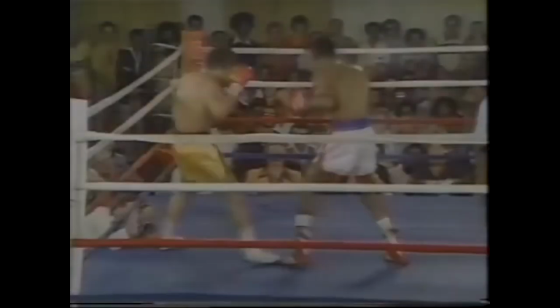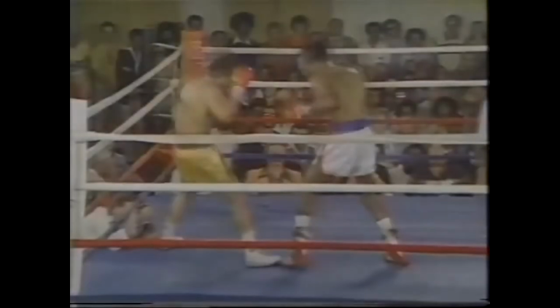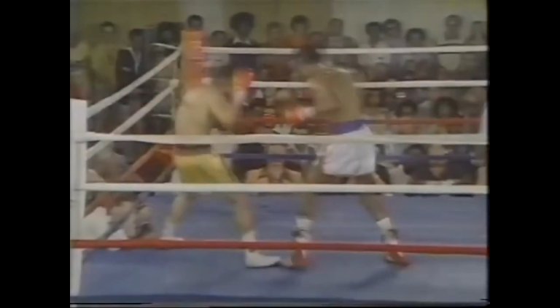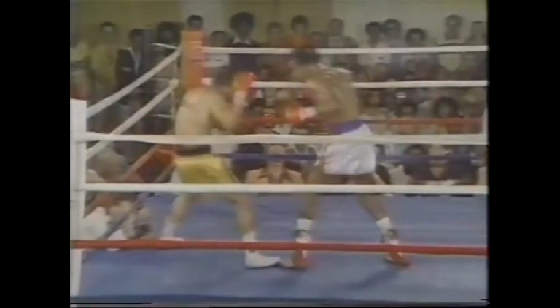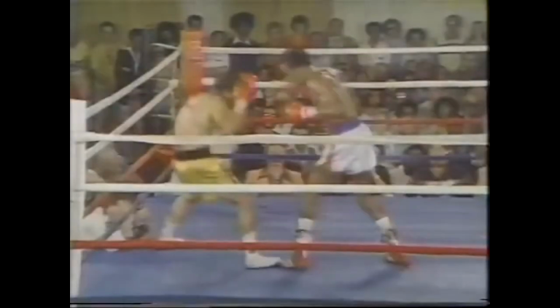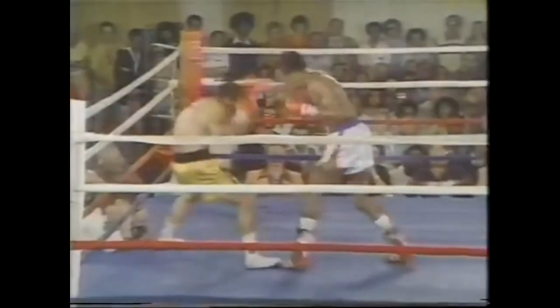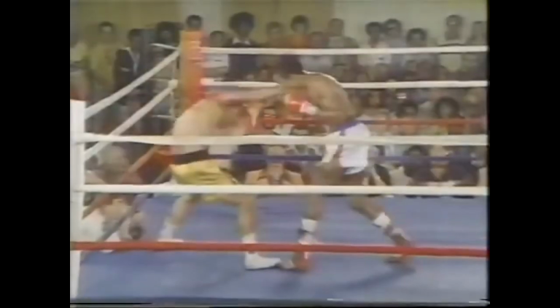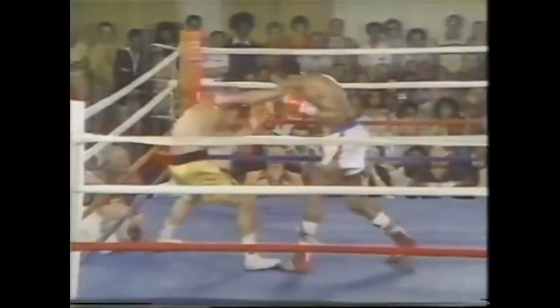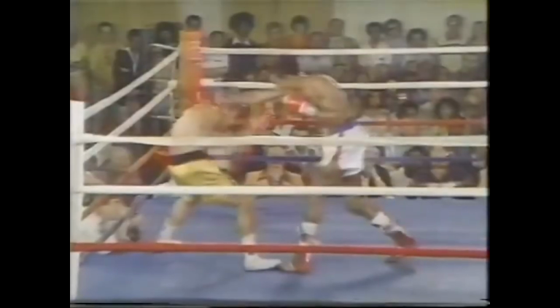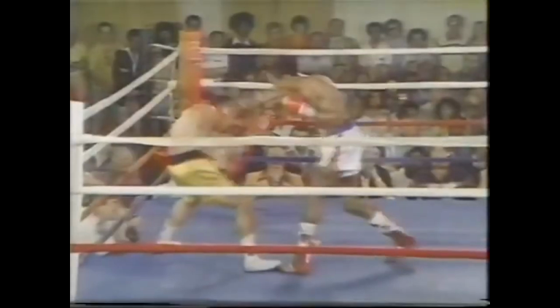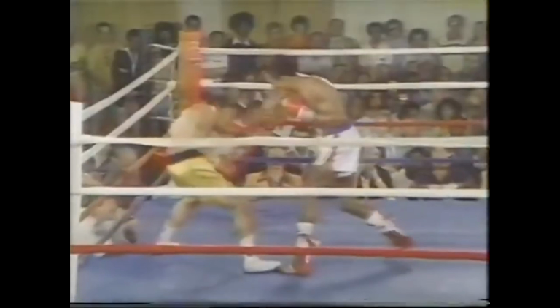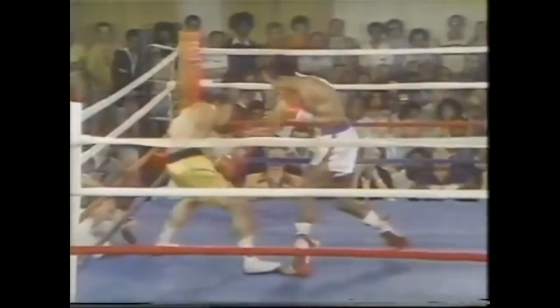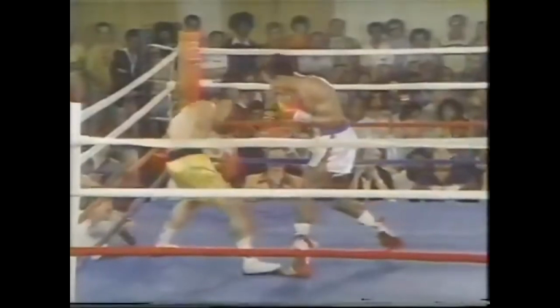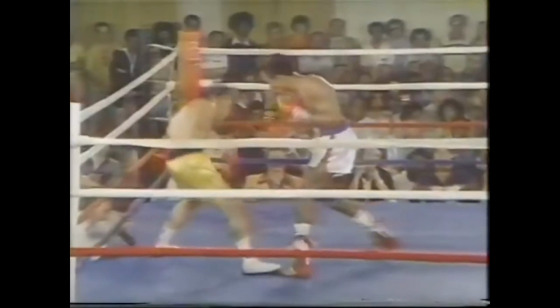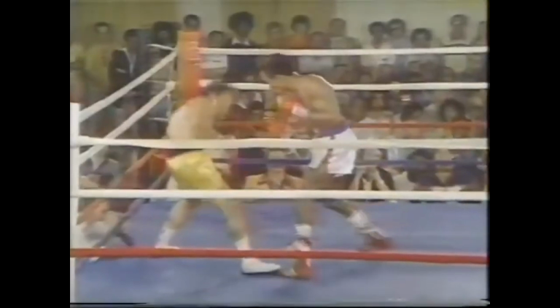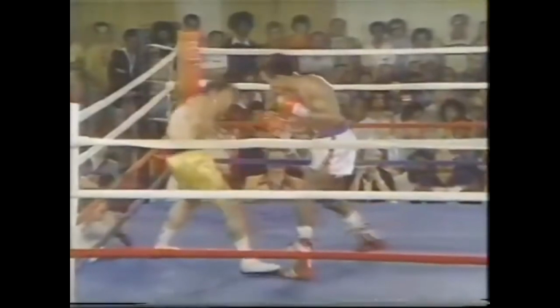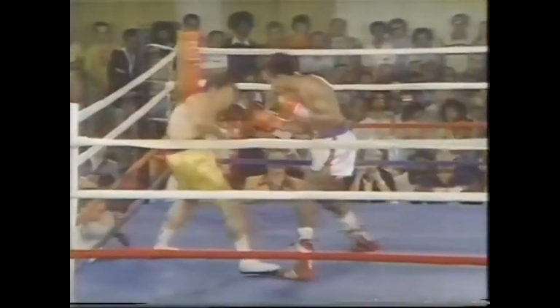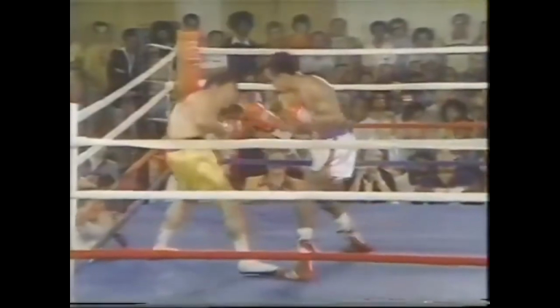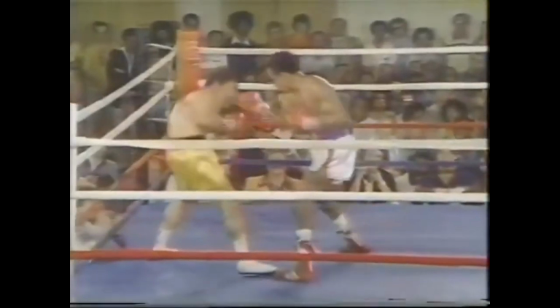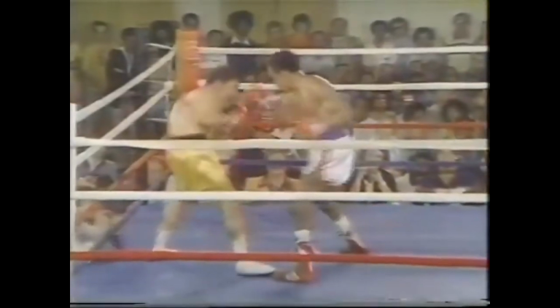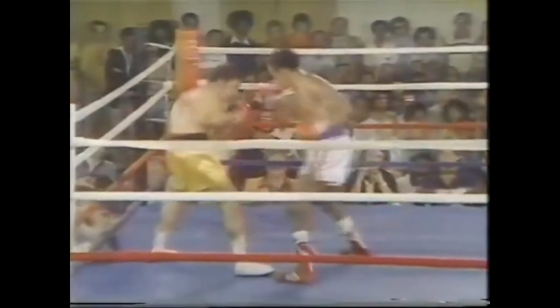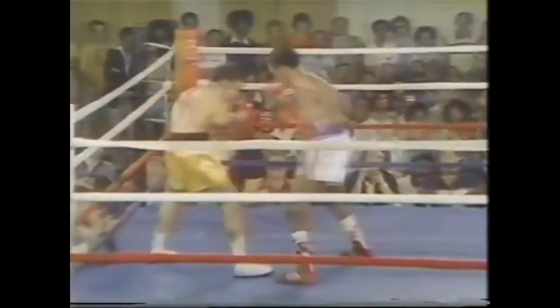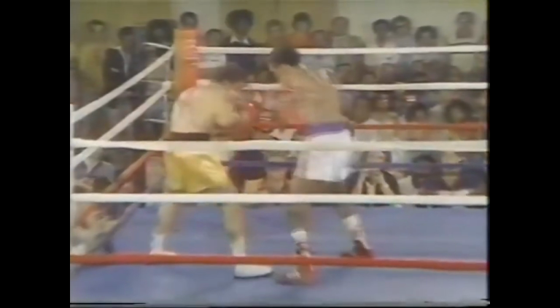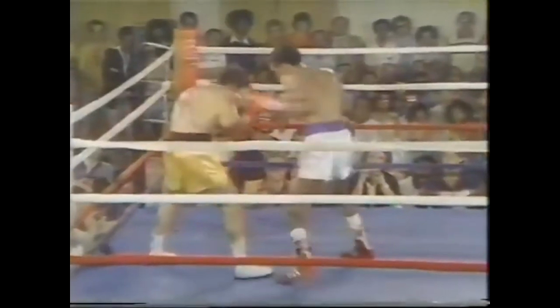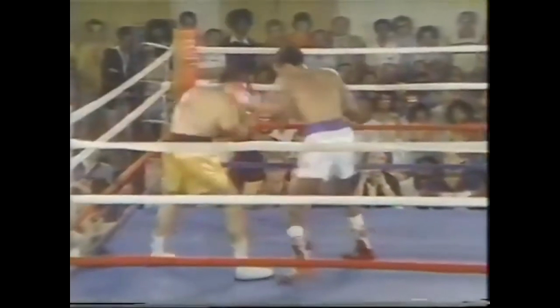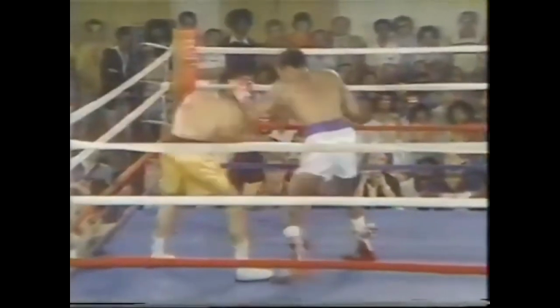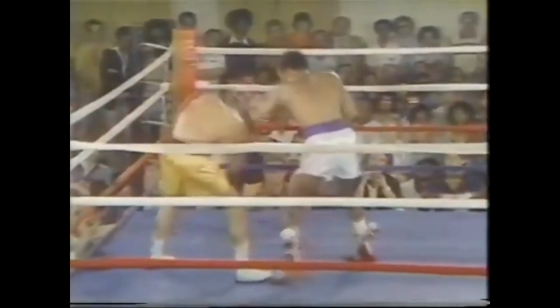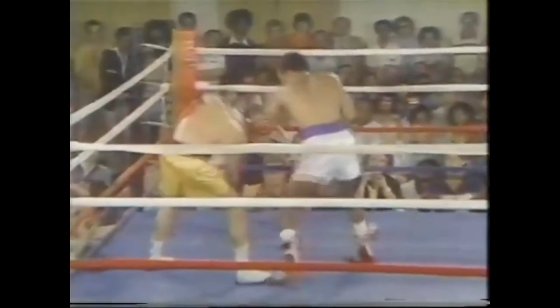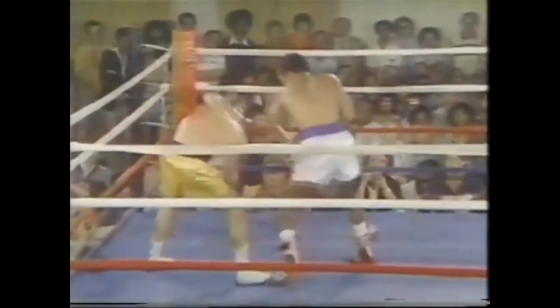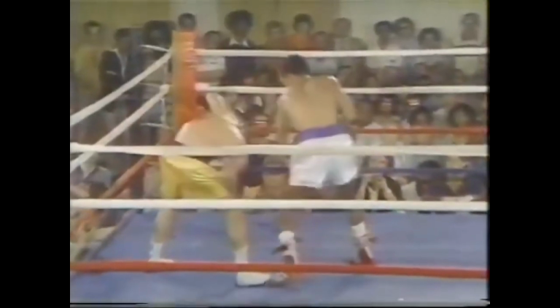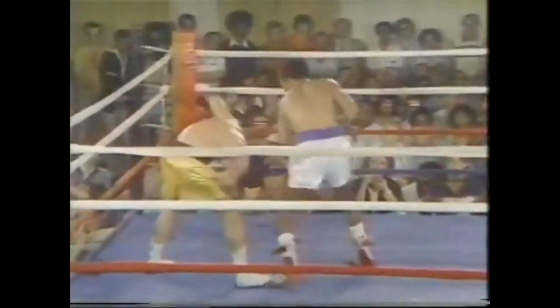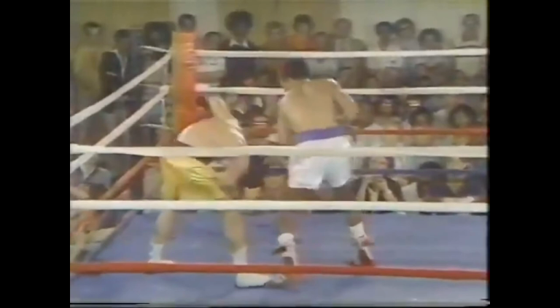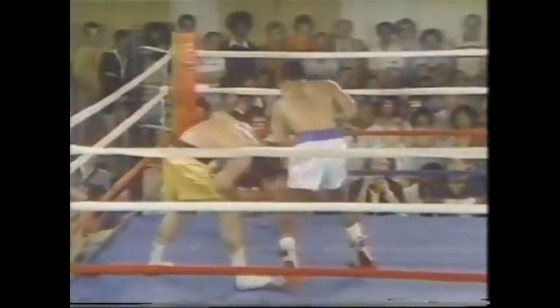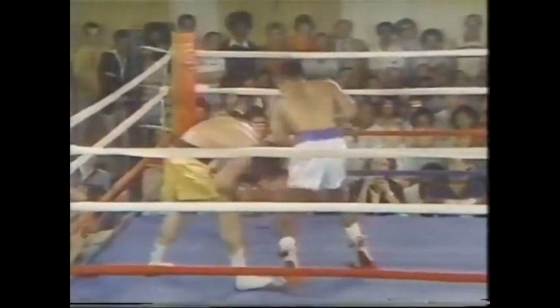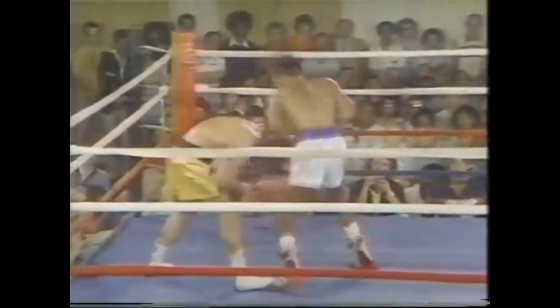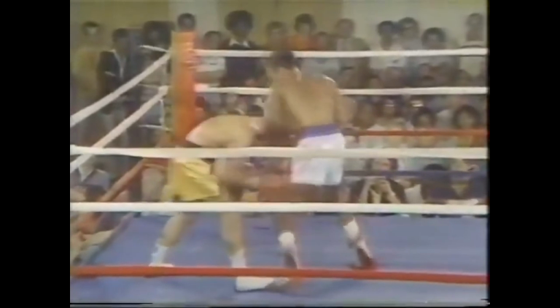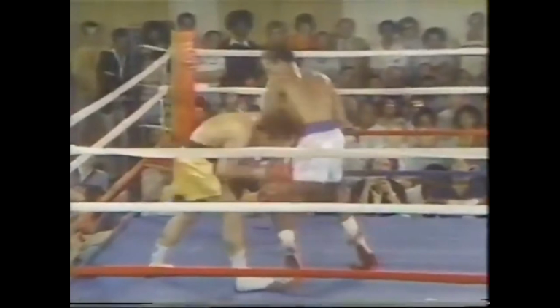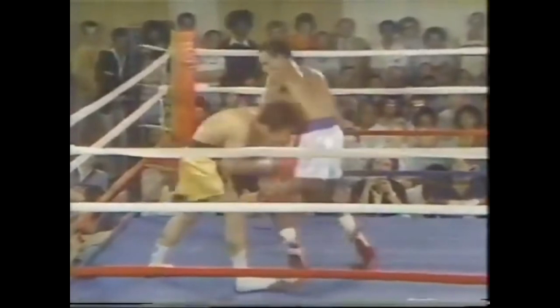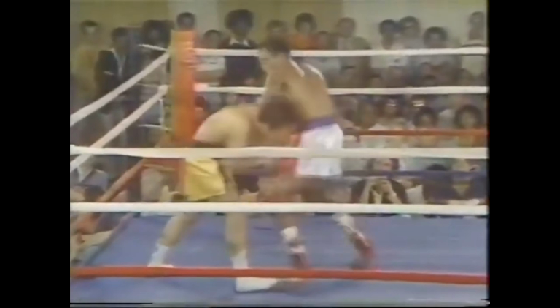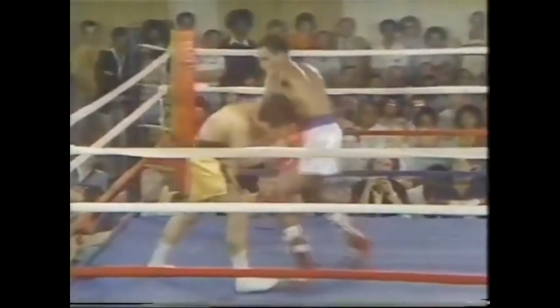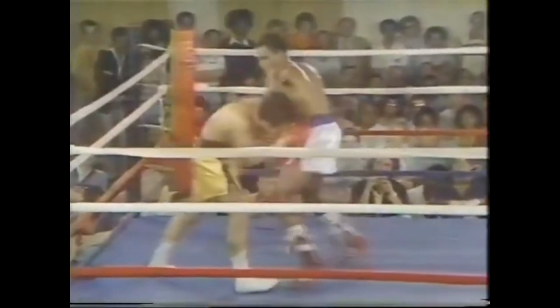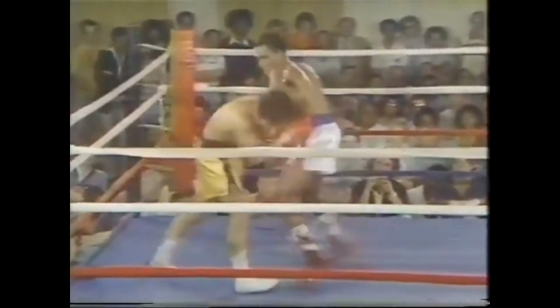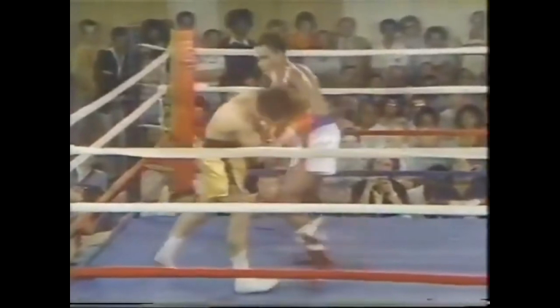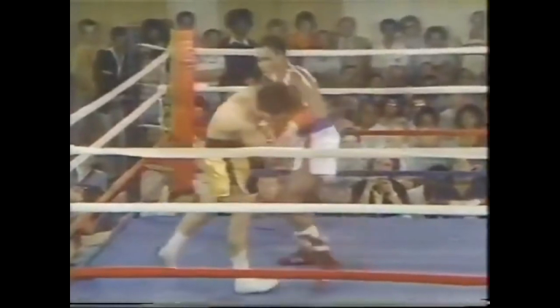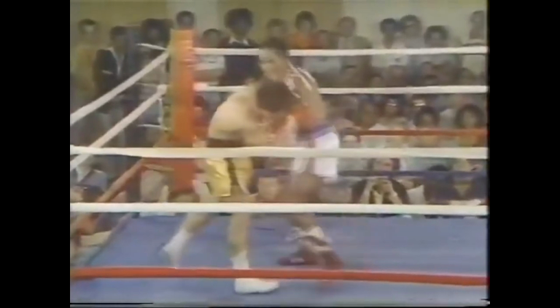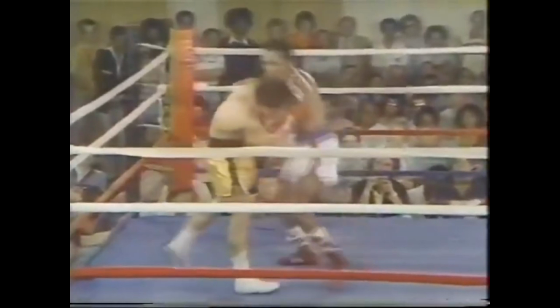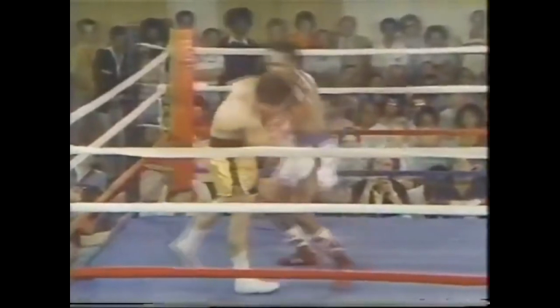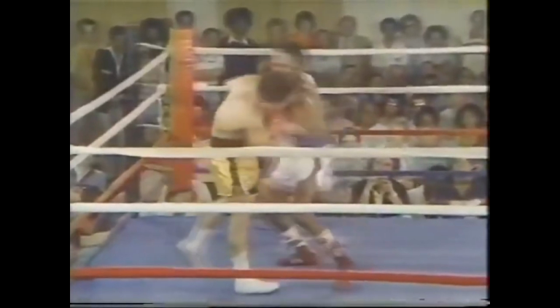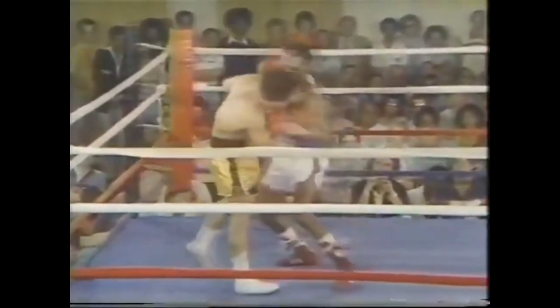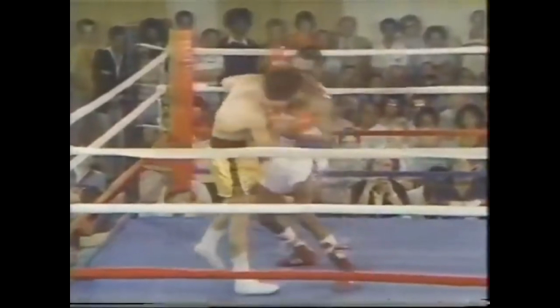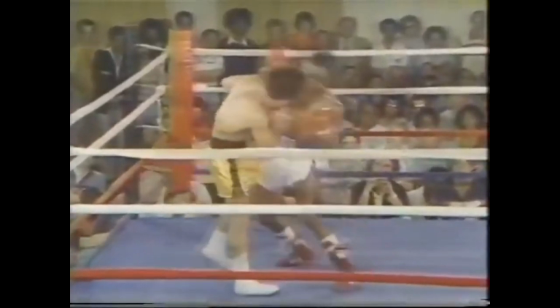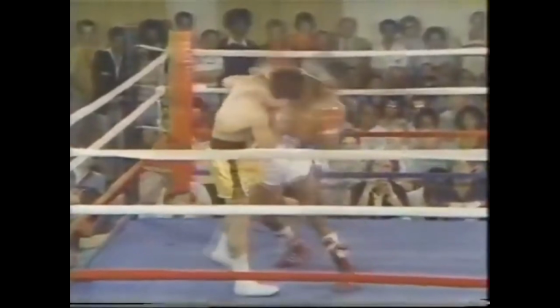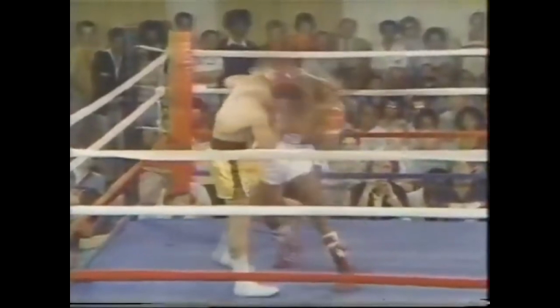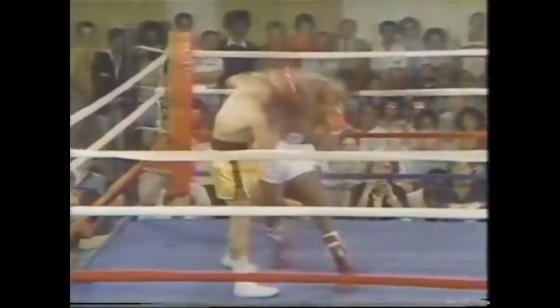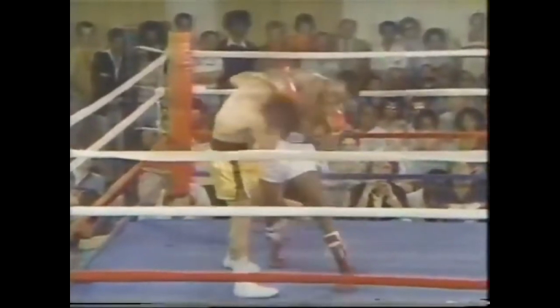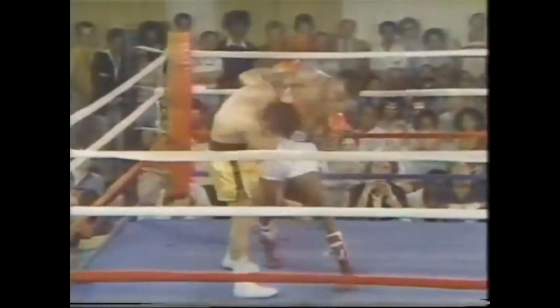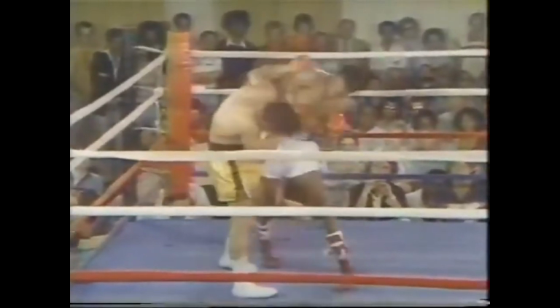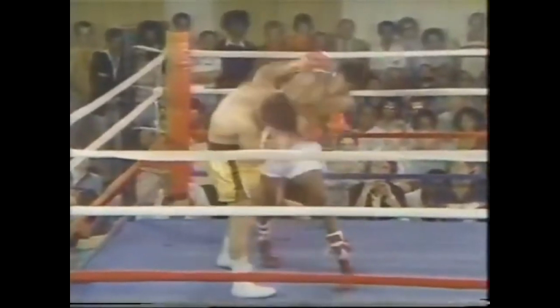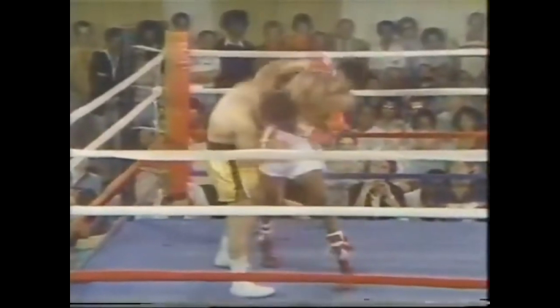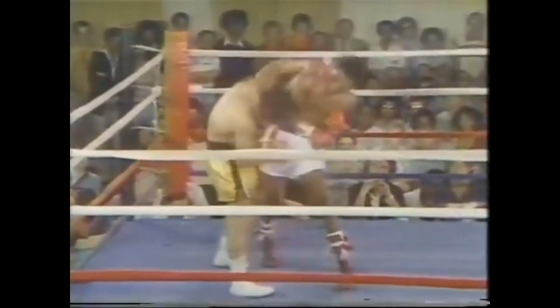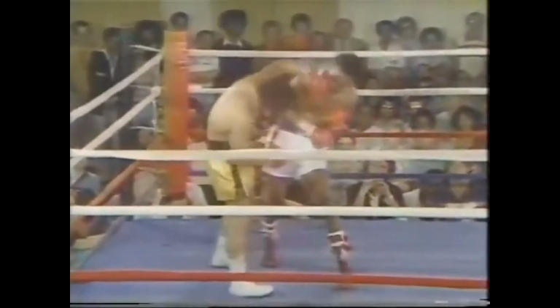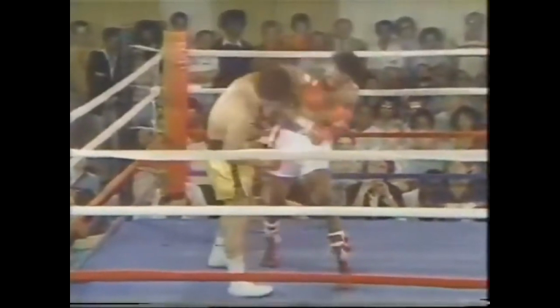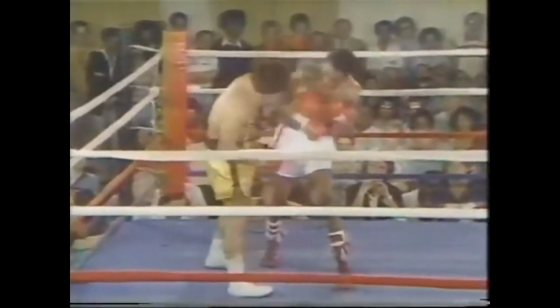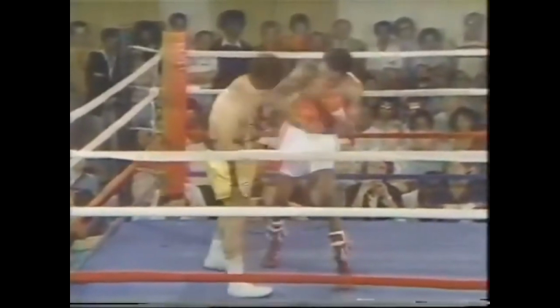This is plyometrics in boxing. He's using his legs and moving both feet at the same time to gain the position.